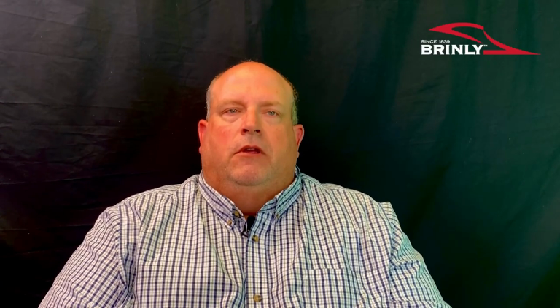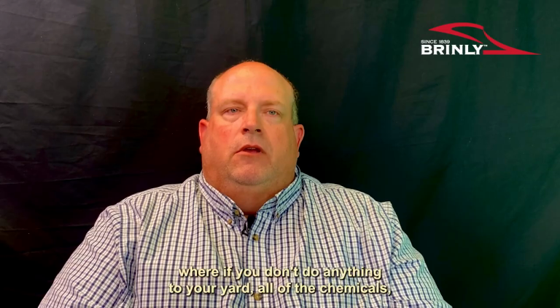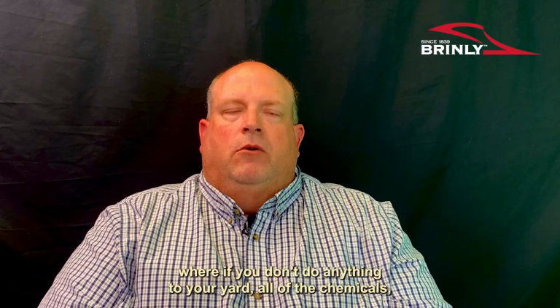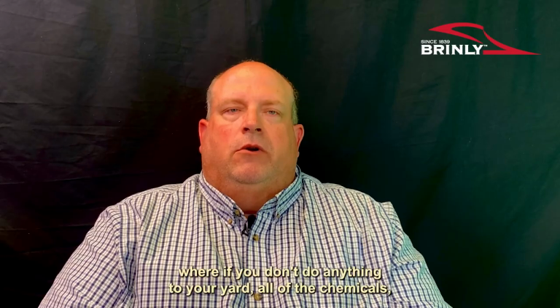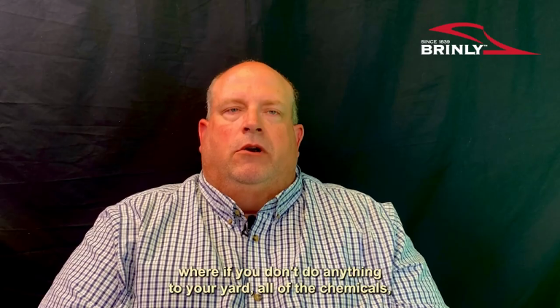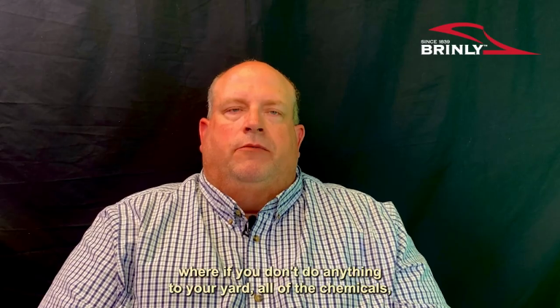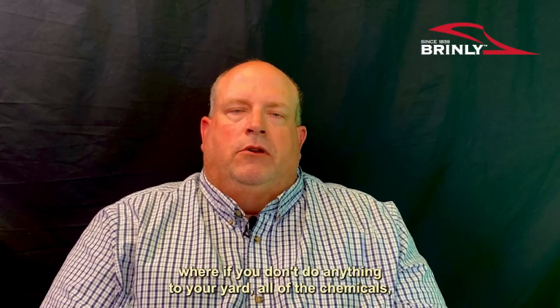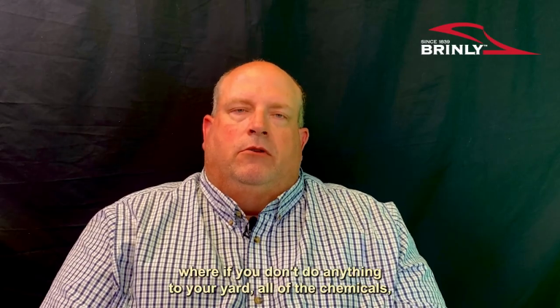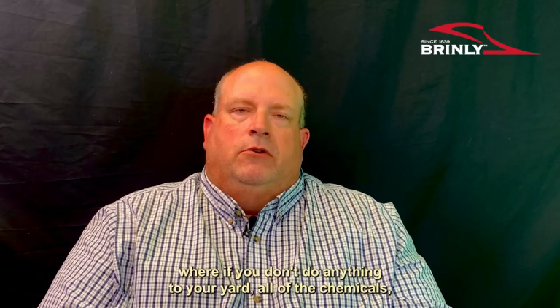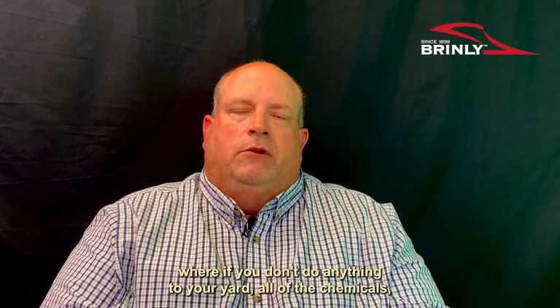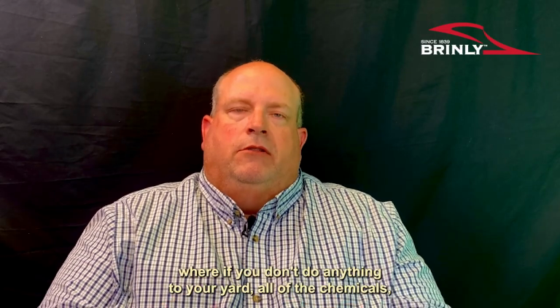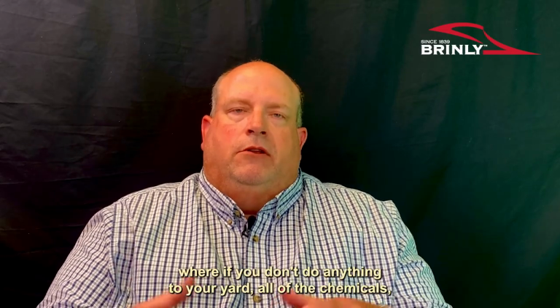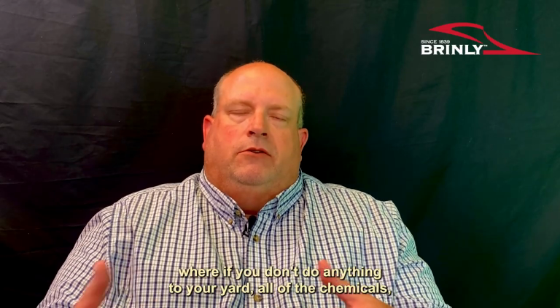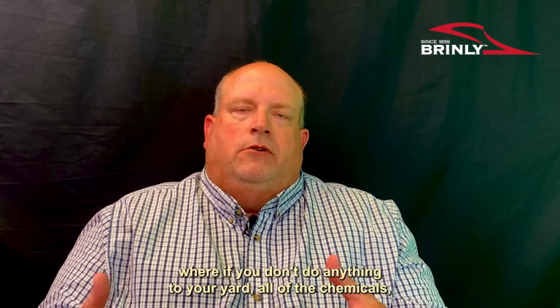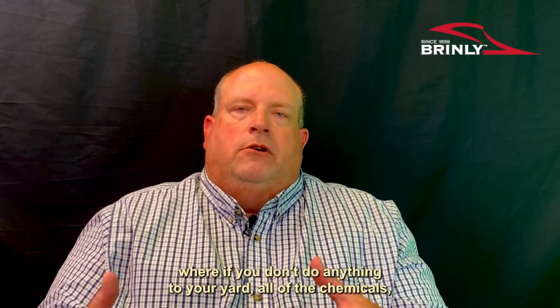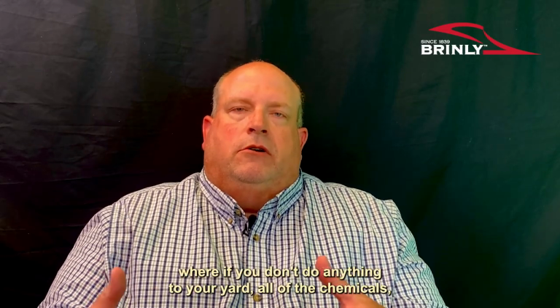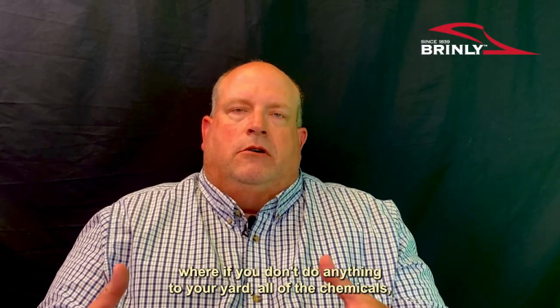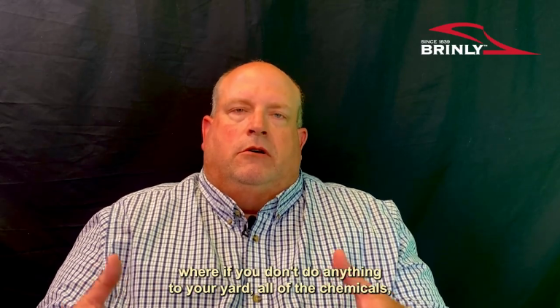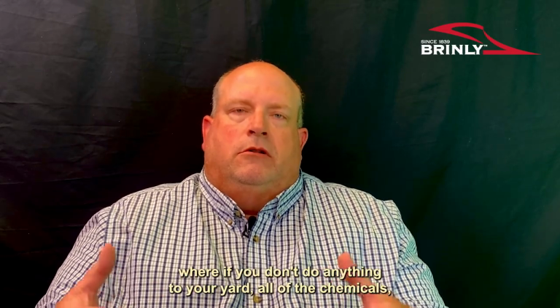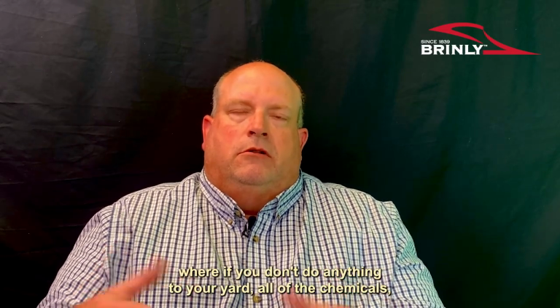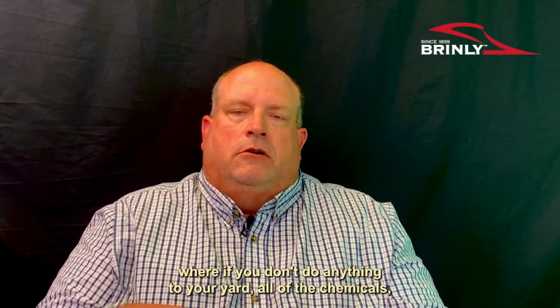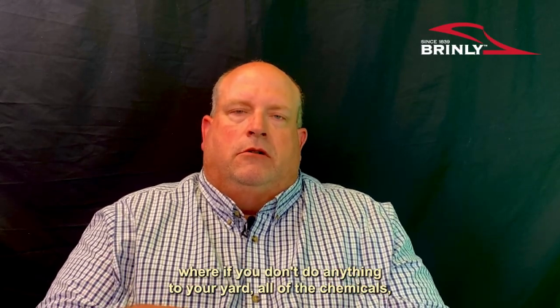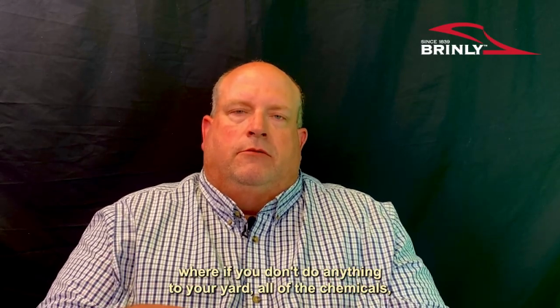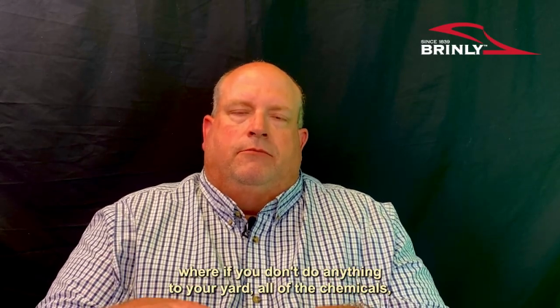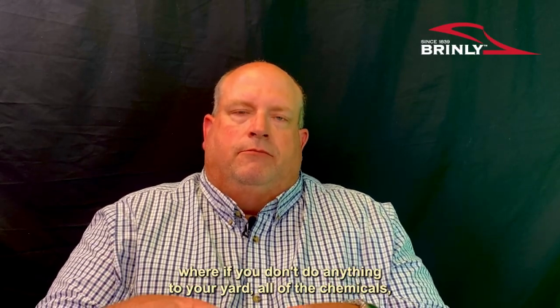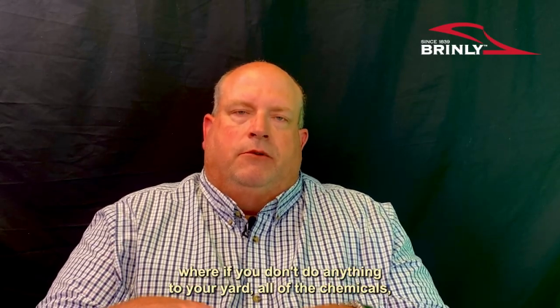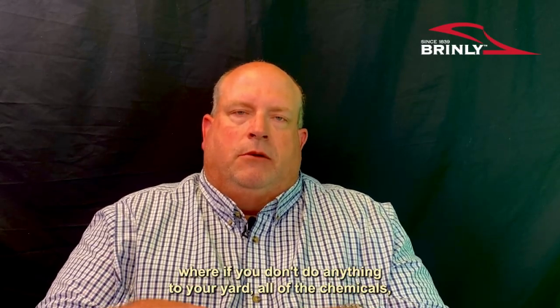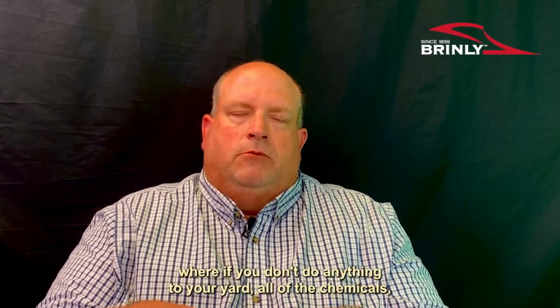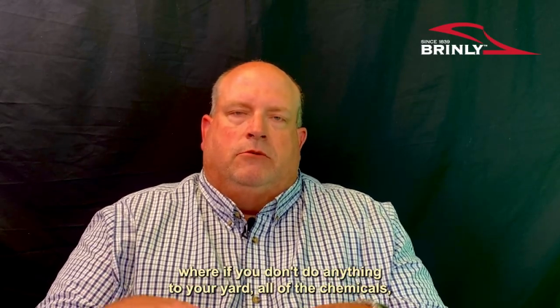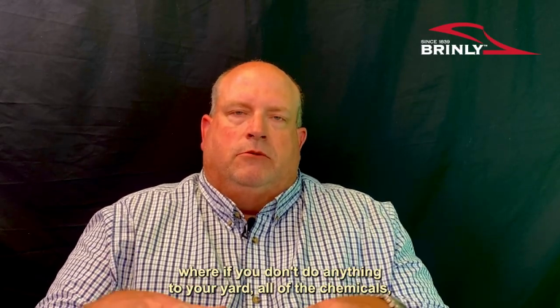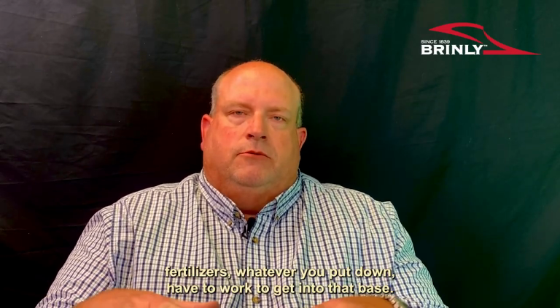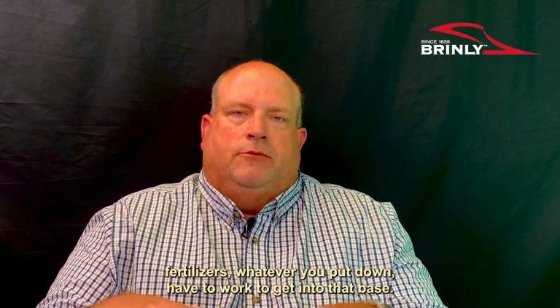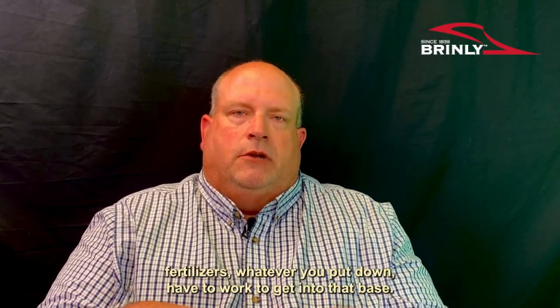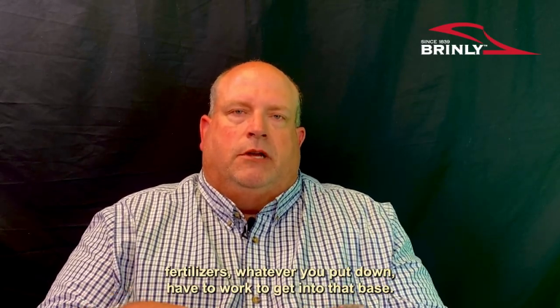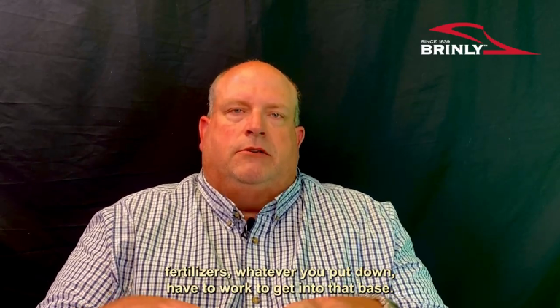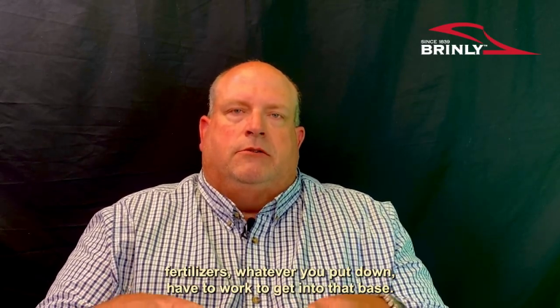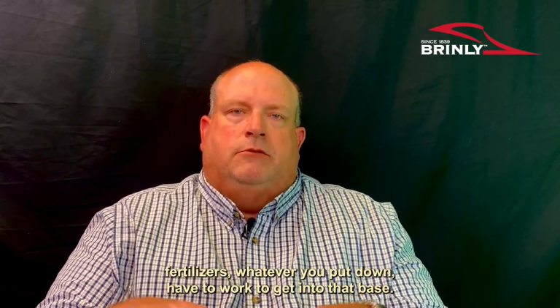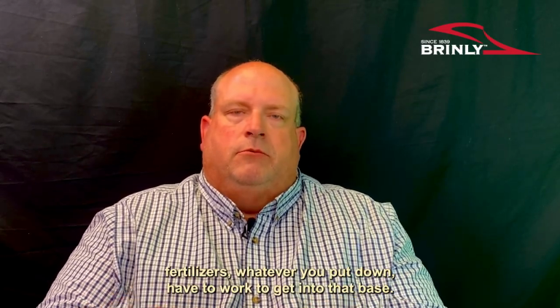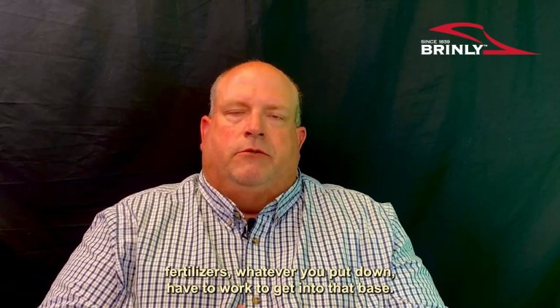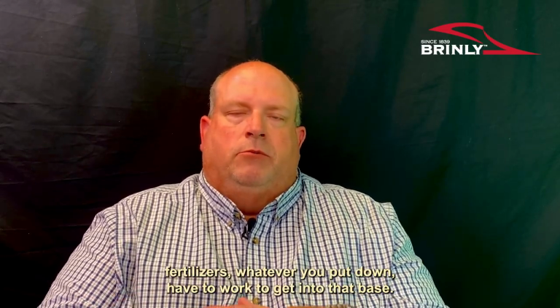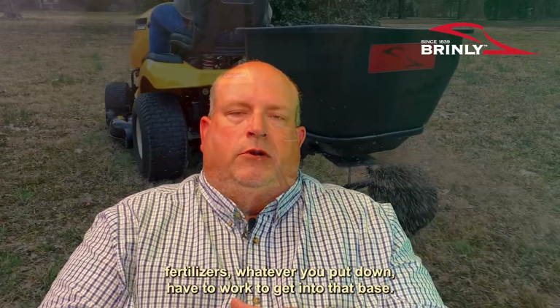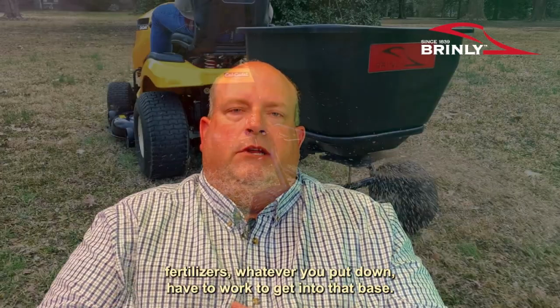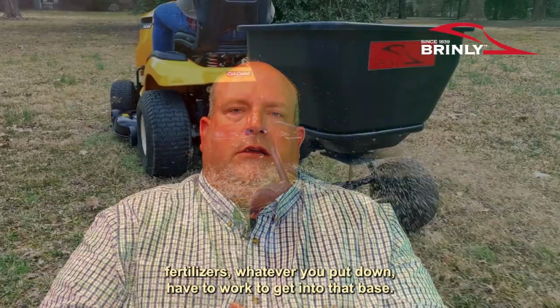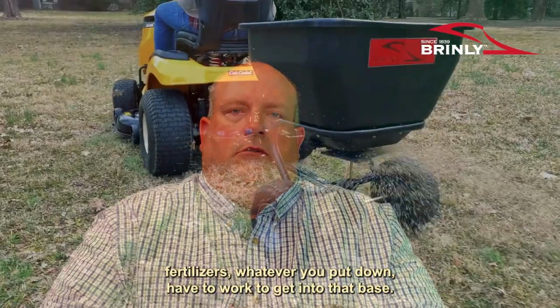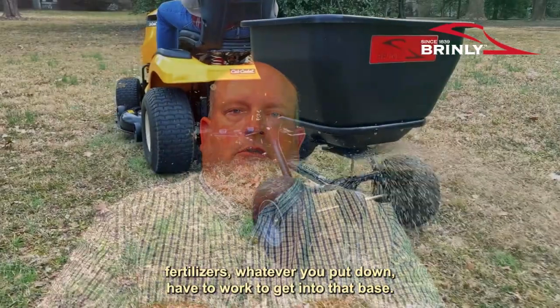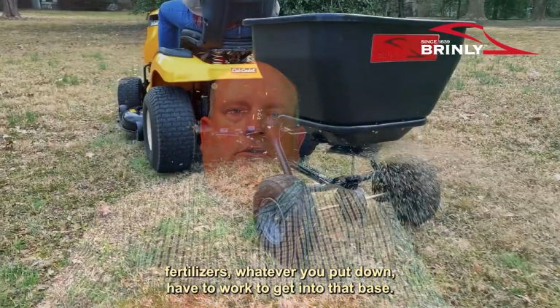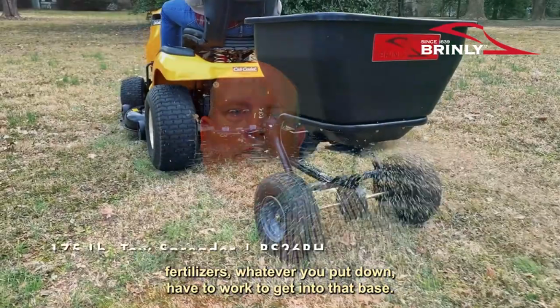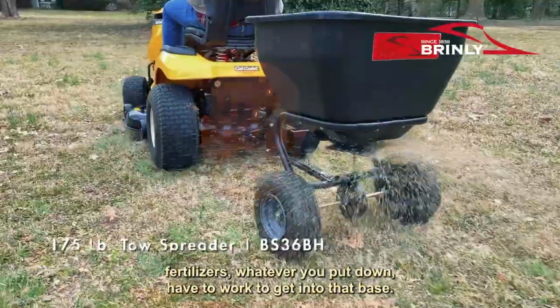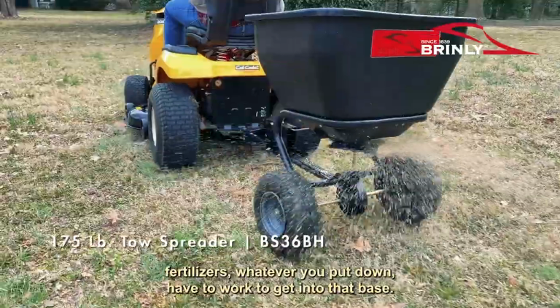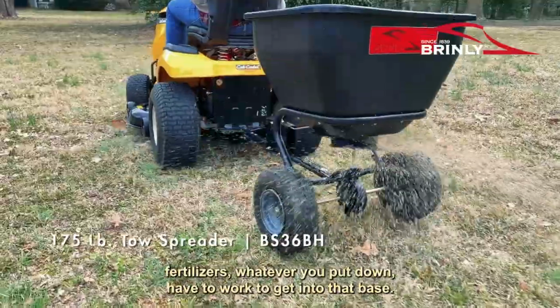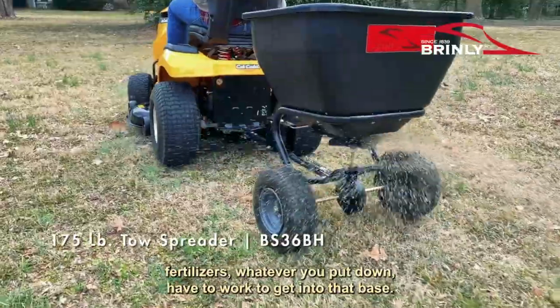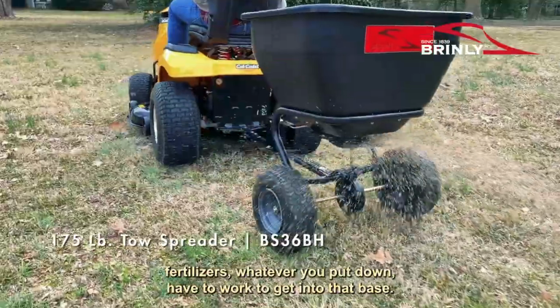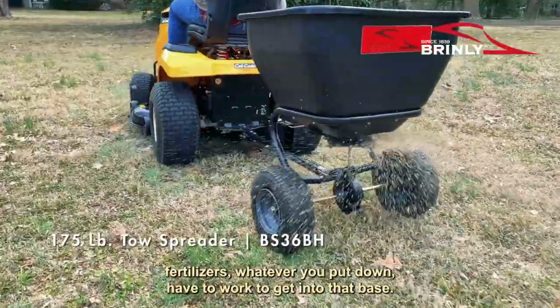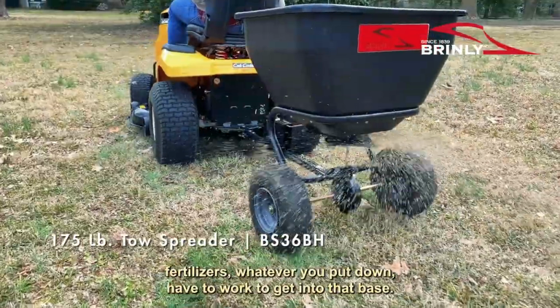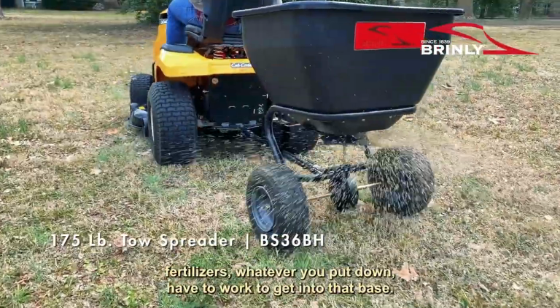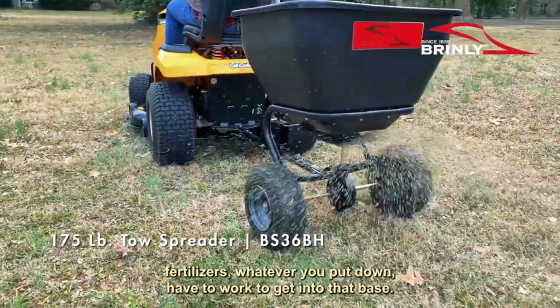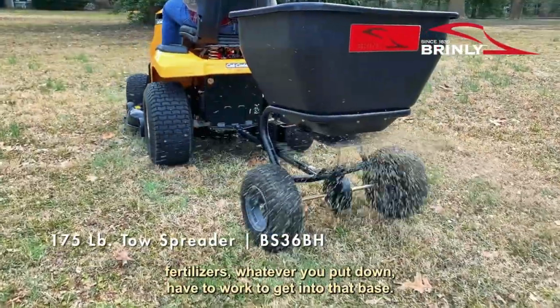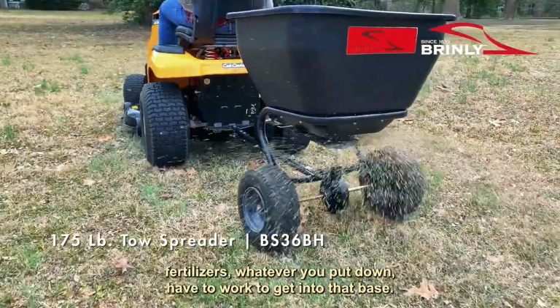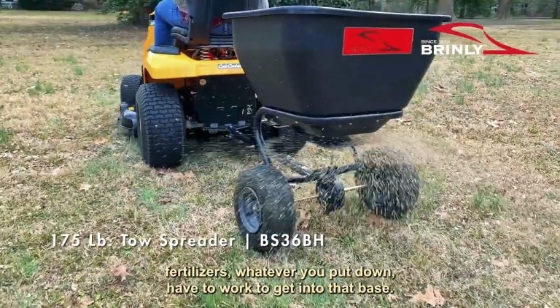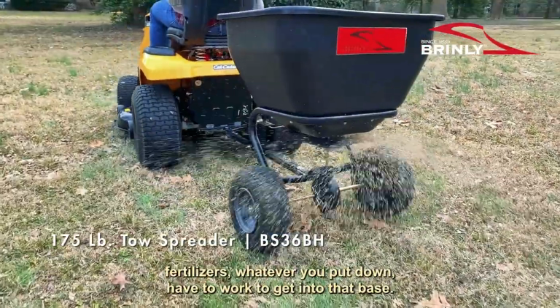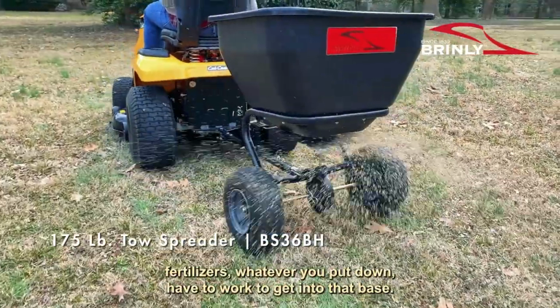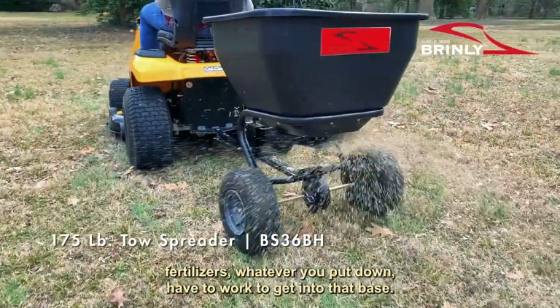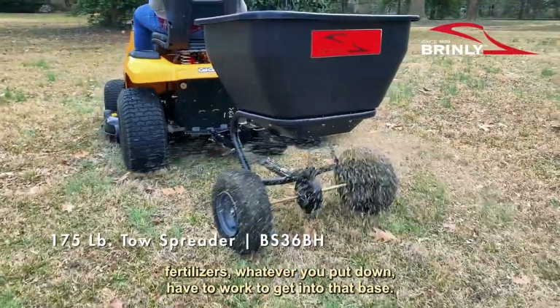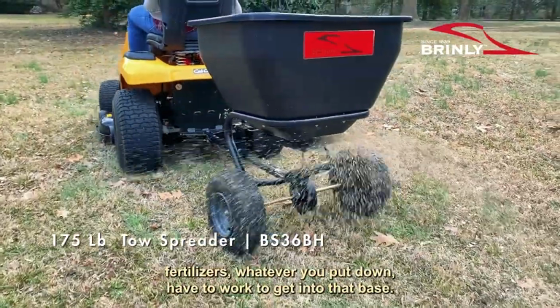Where if you don't do anything to your yard, all the chemicals, fertilizers, whatever you put down, have to work to get into that base.